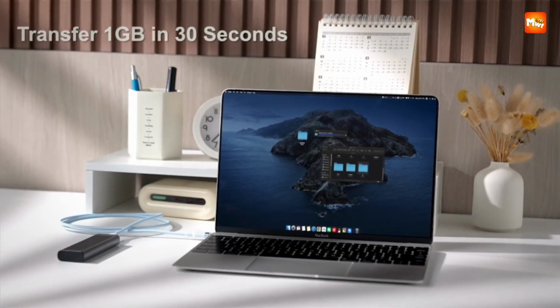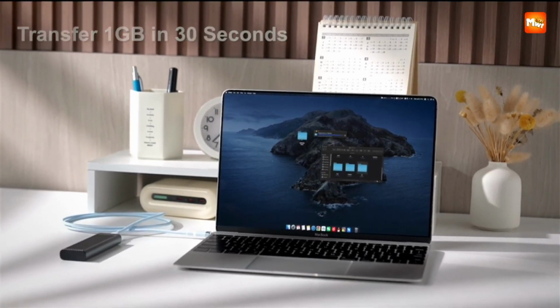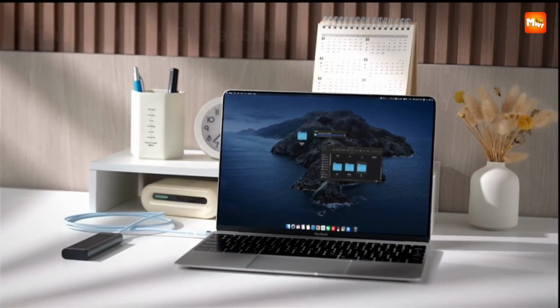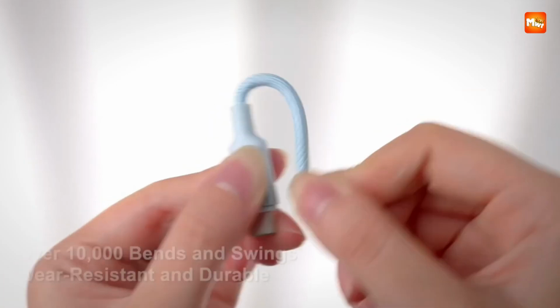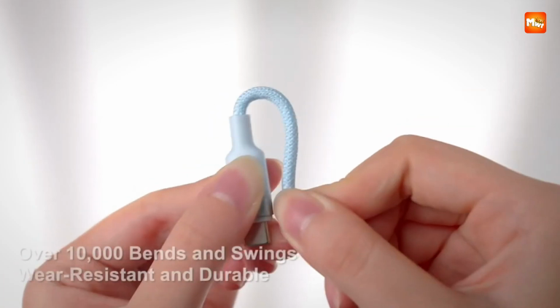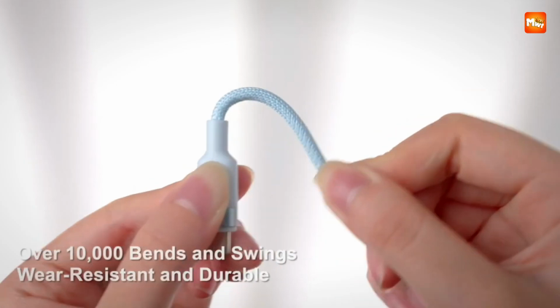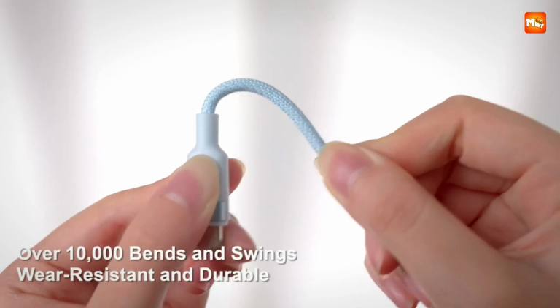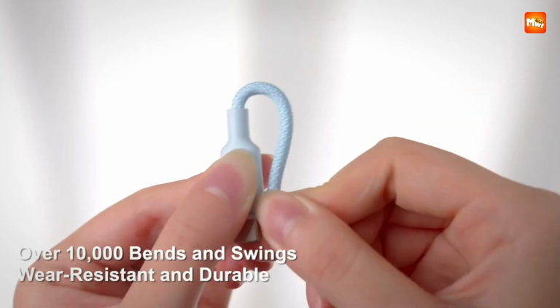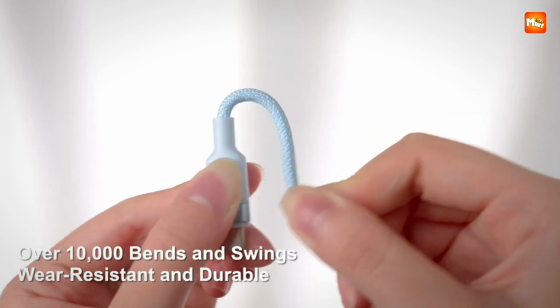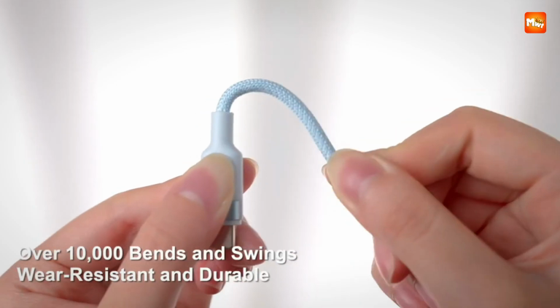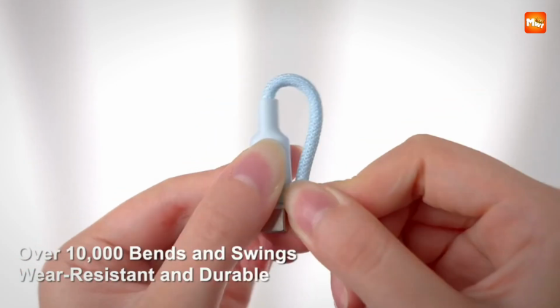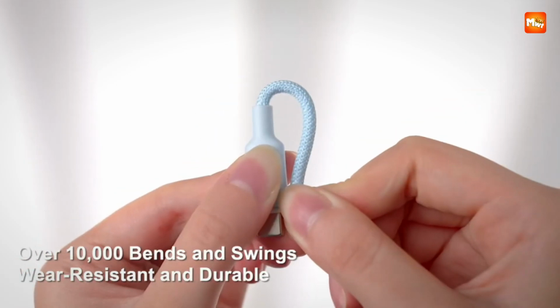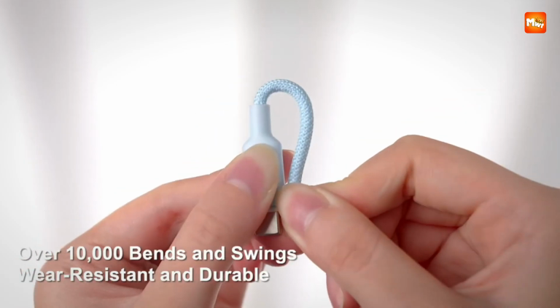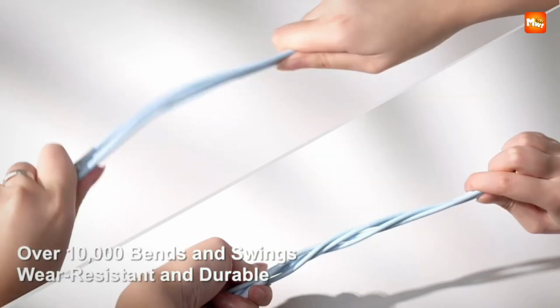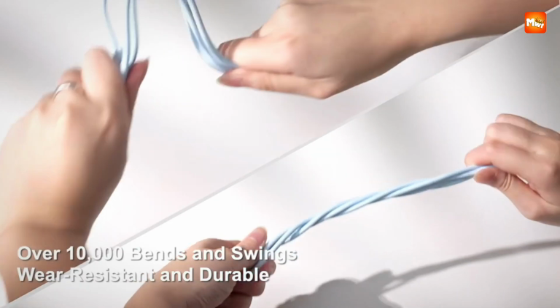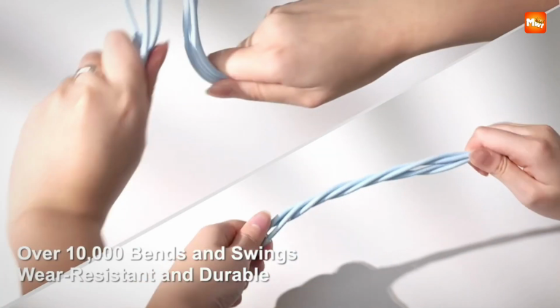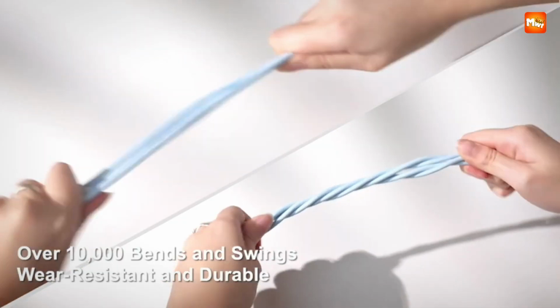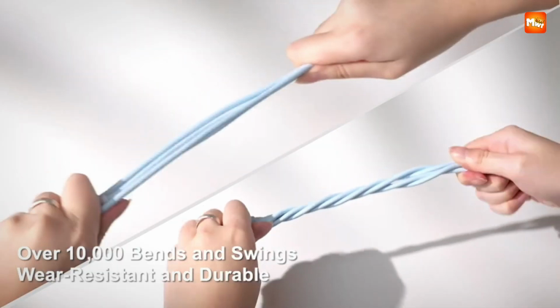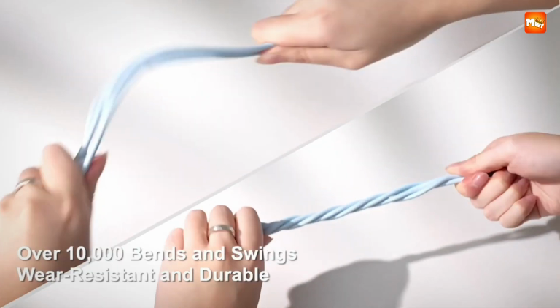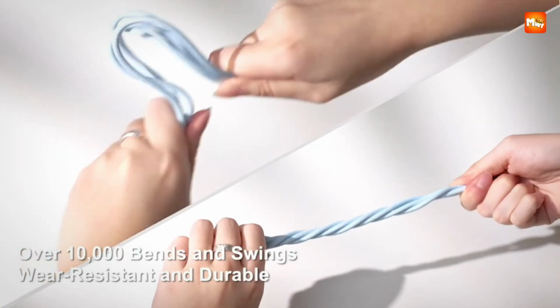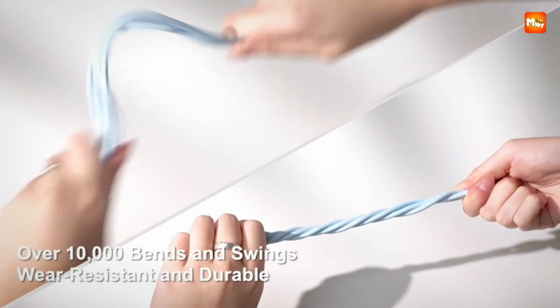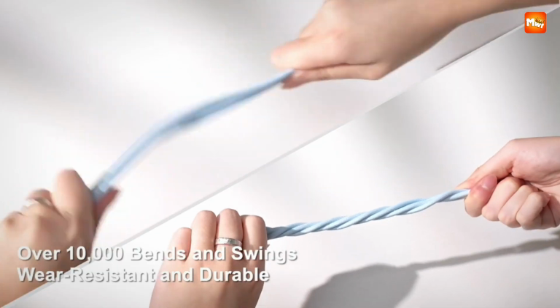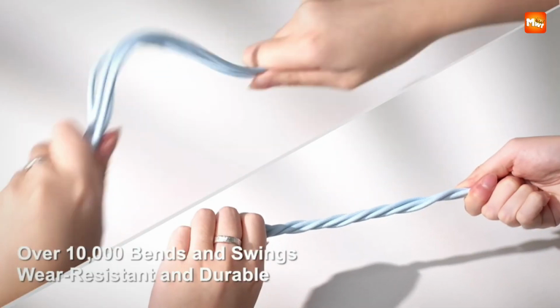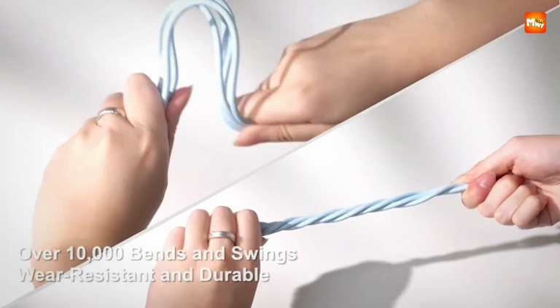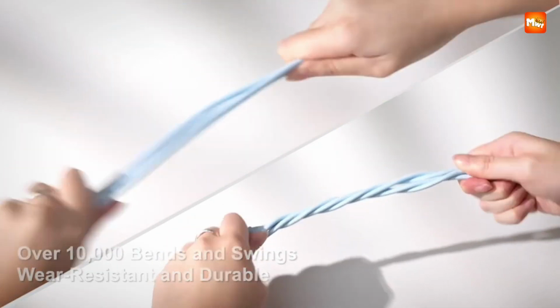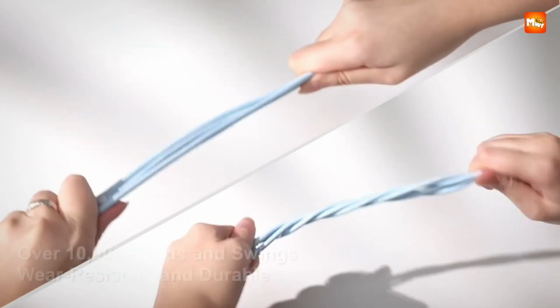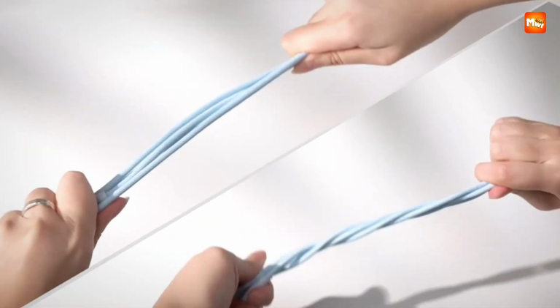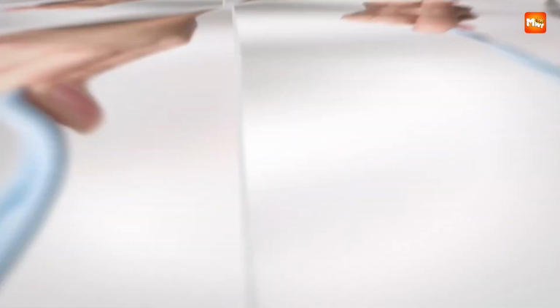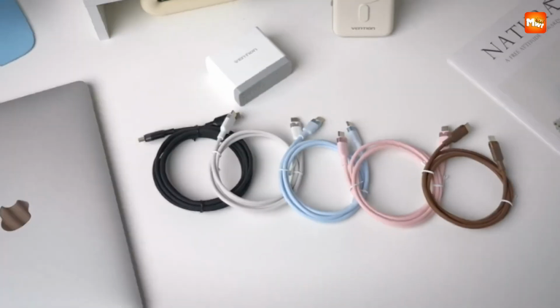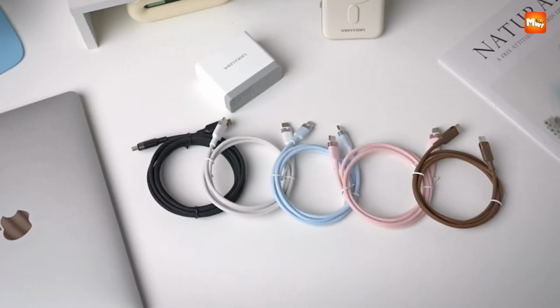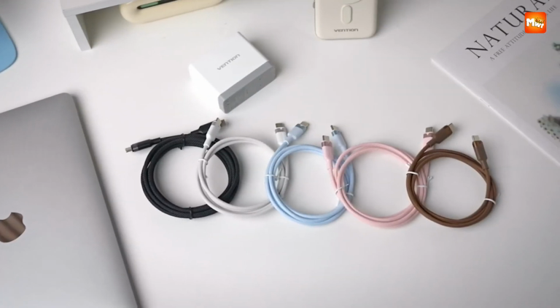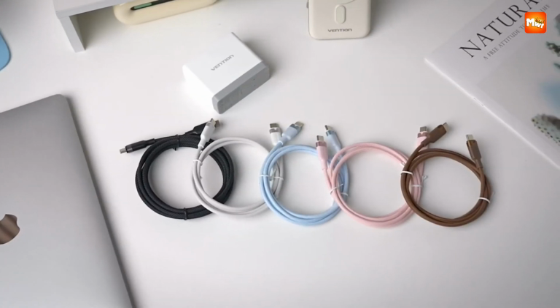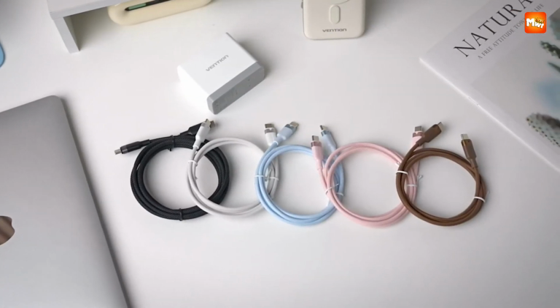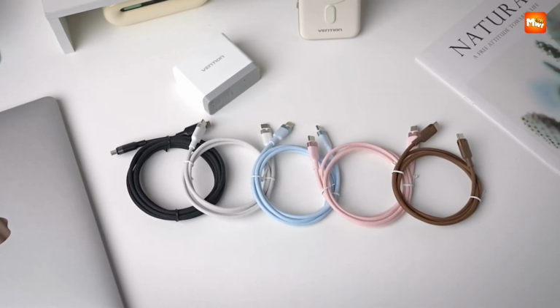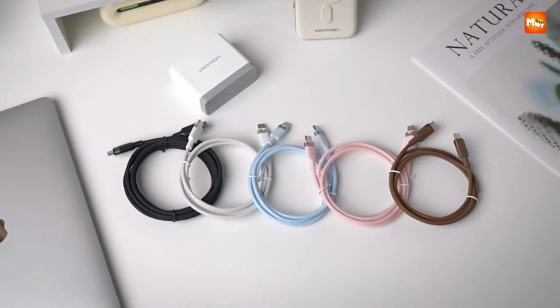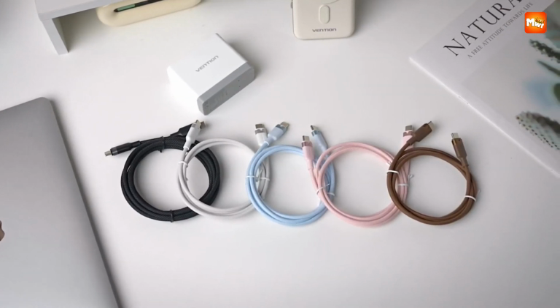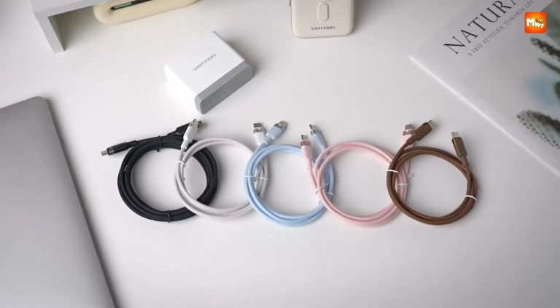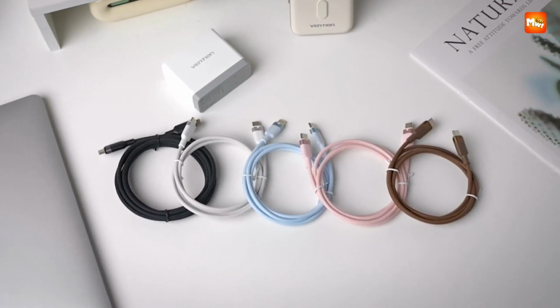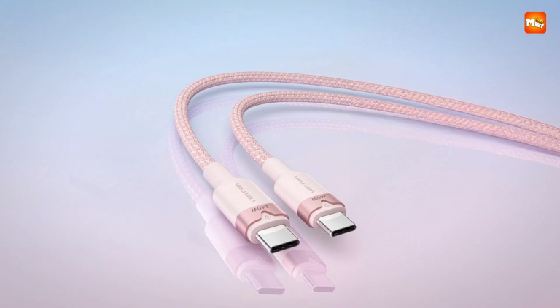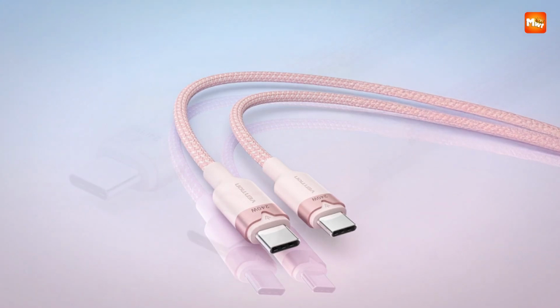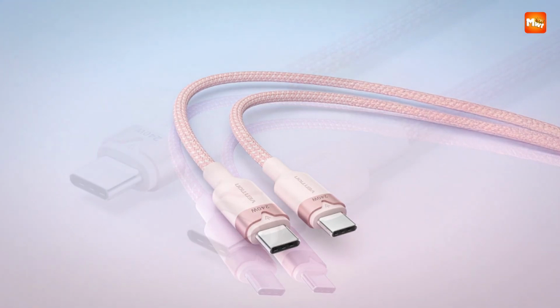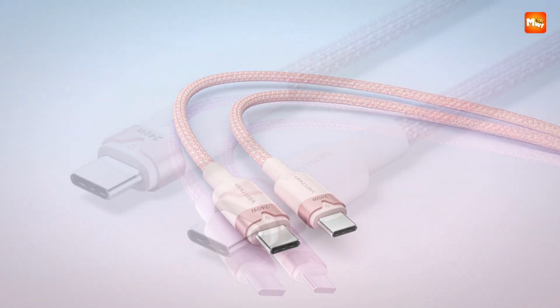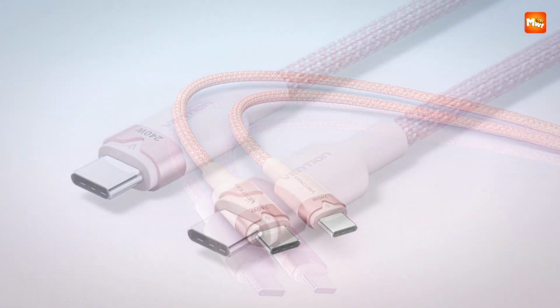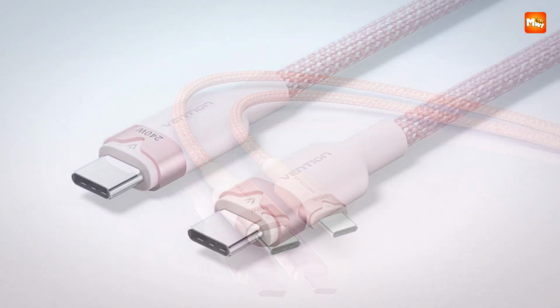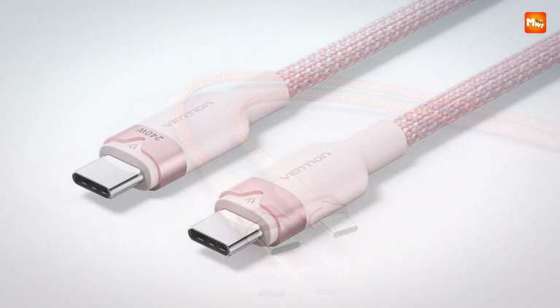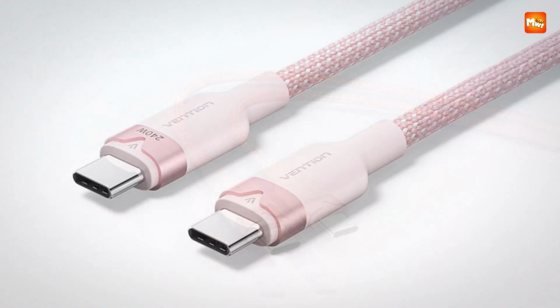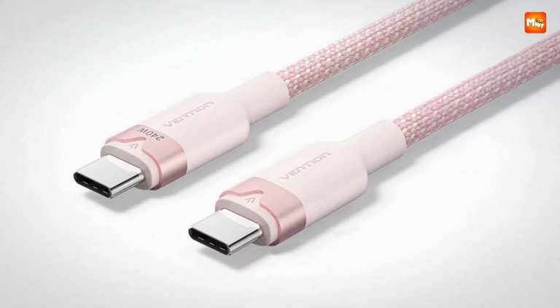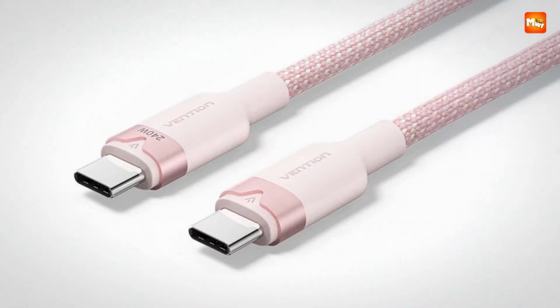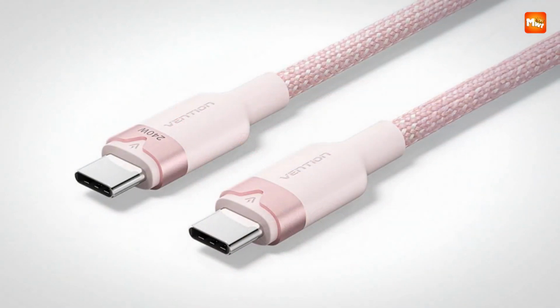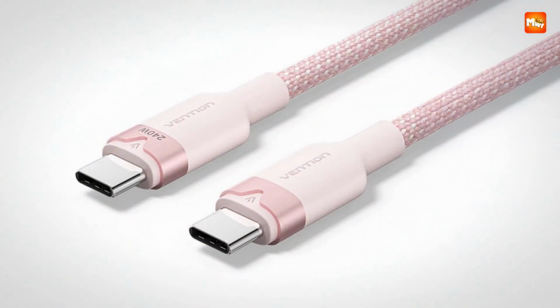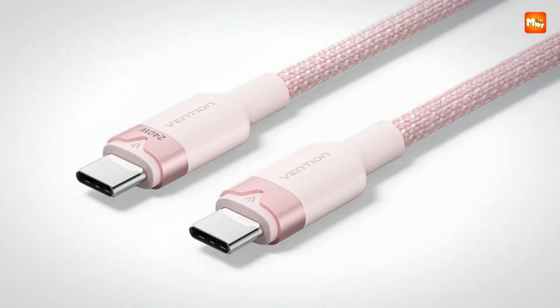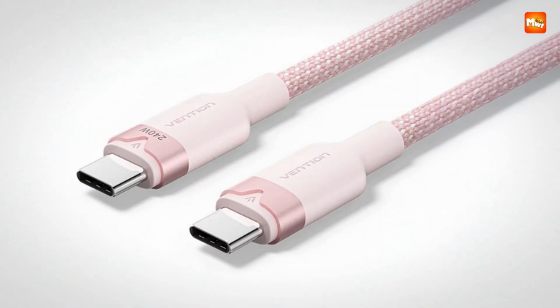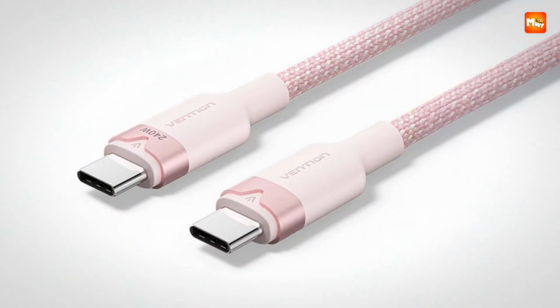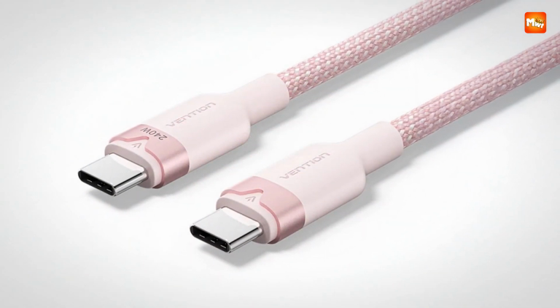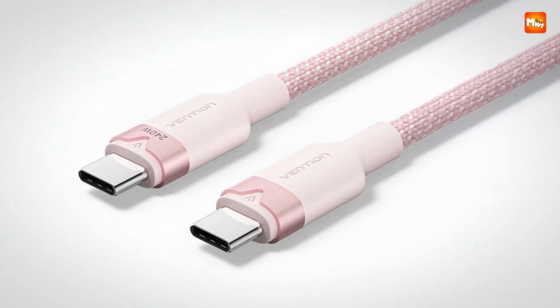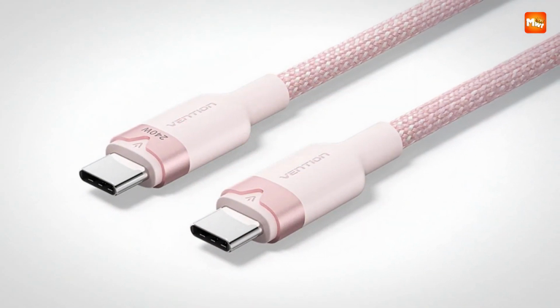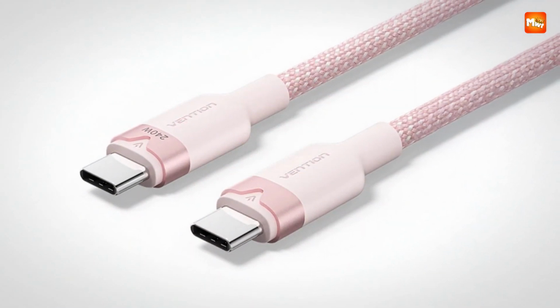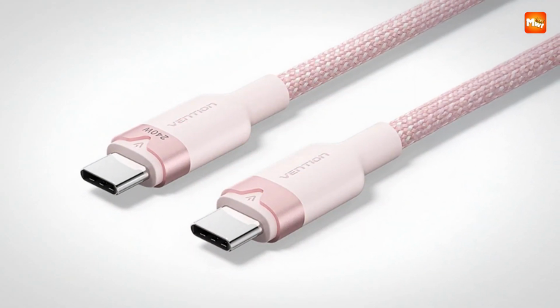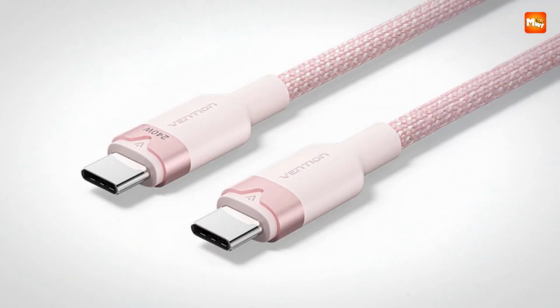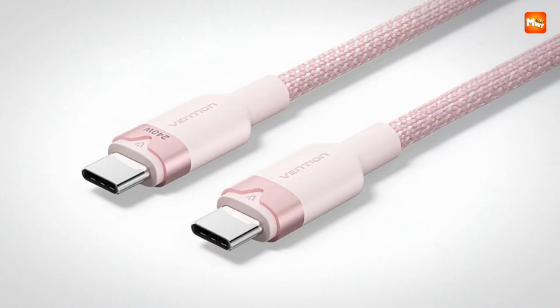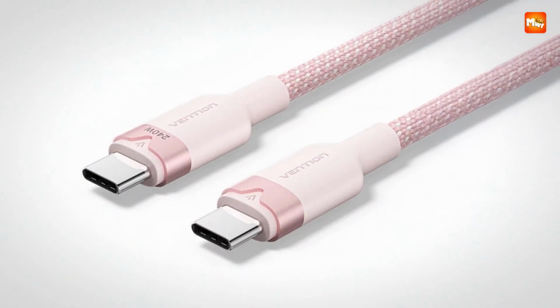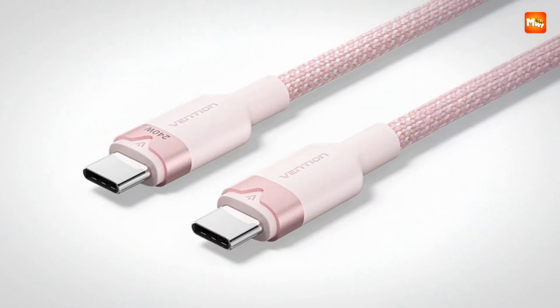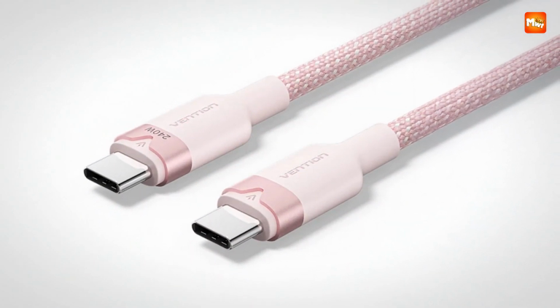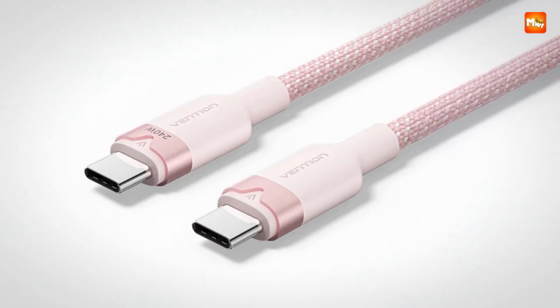Pros: rapid charge, tough design, safe protection, broad use. Cons: no video output, heavy cable.